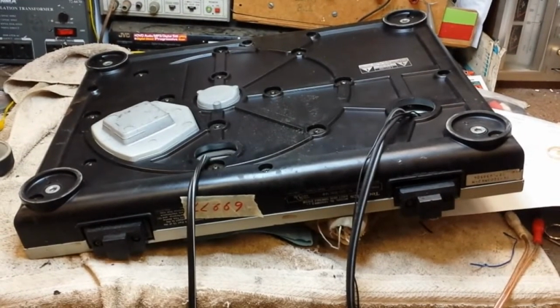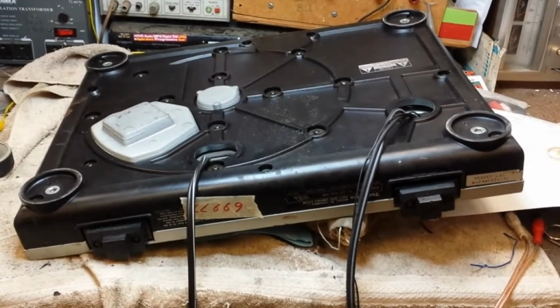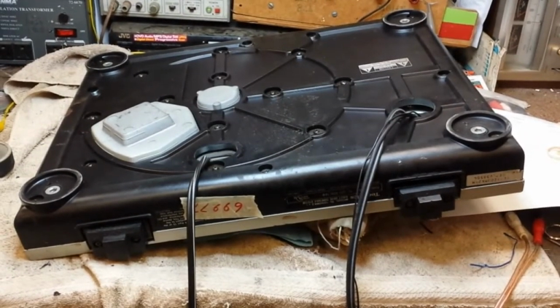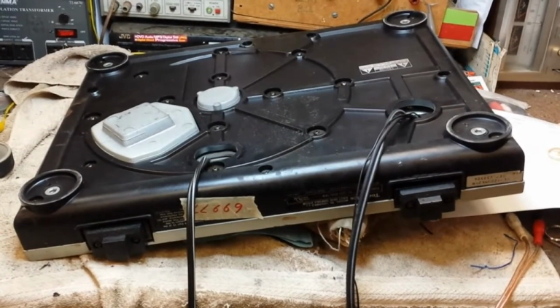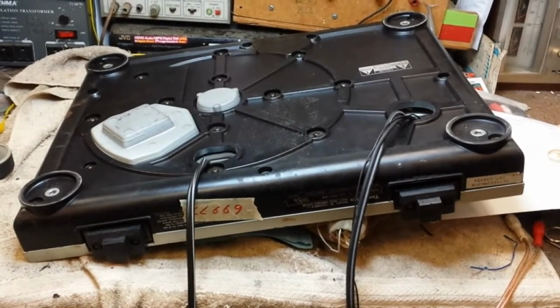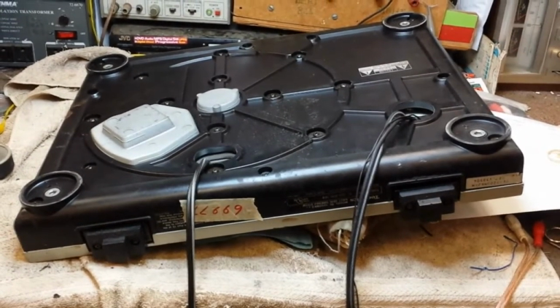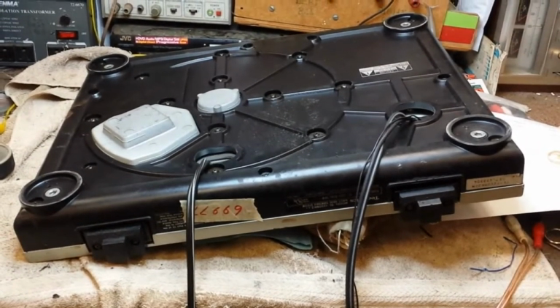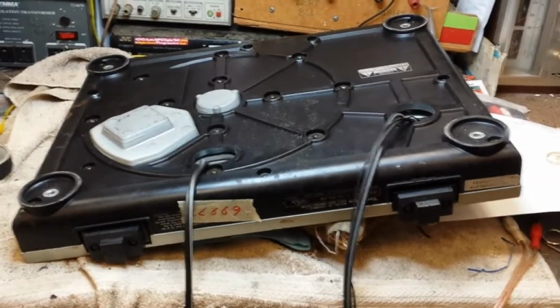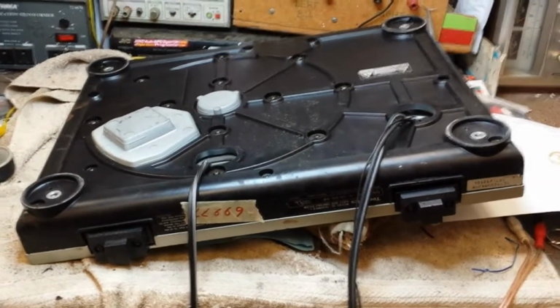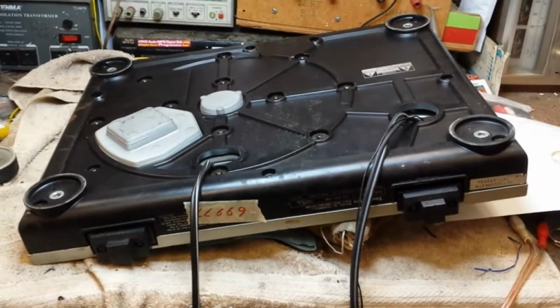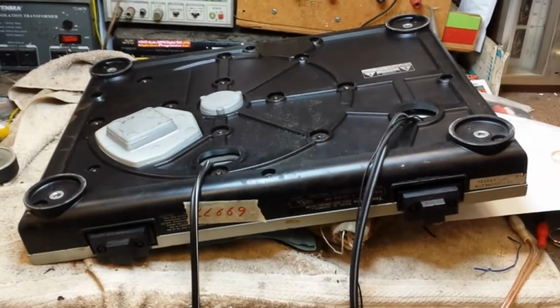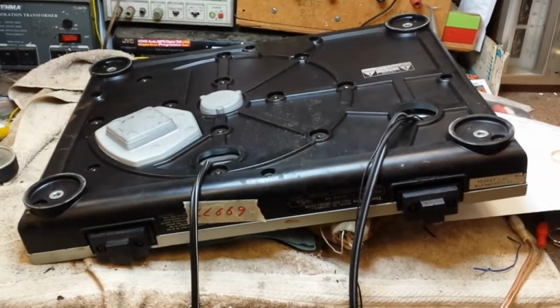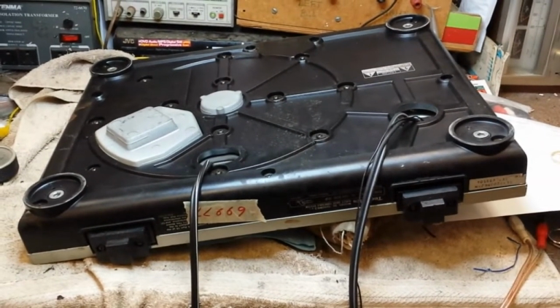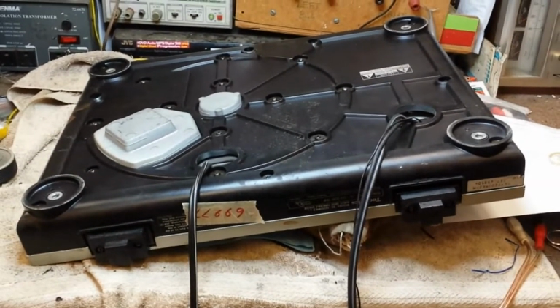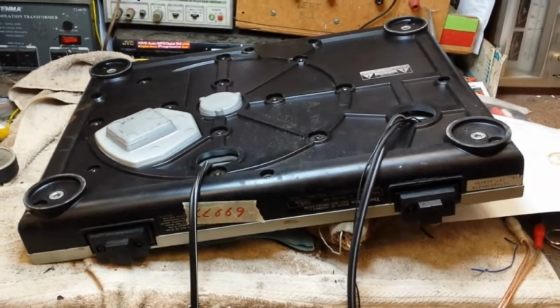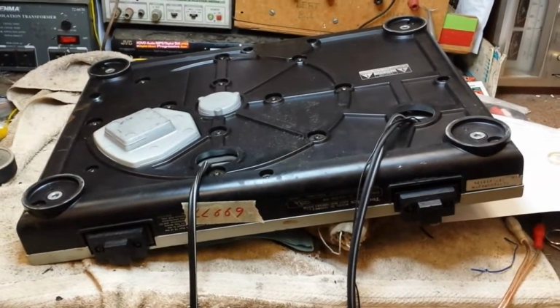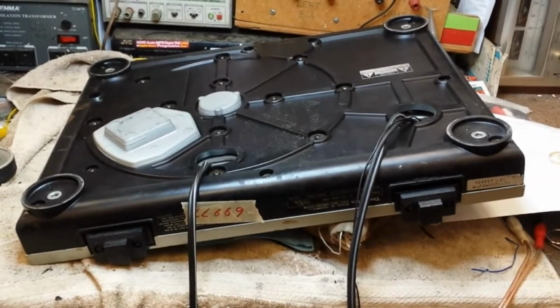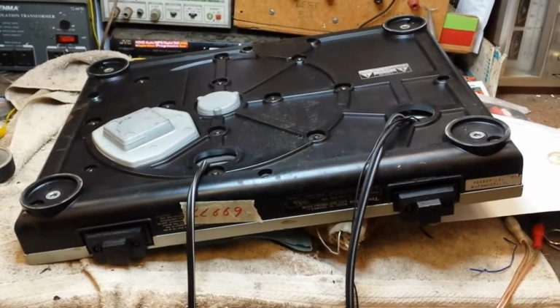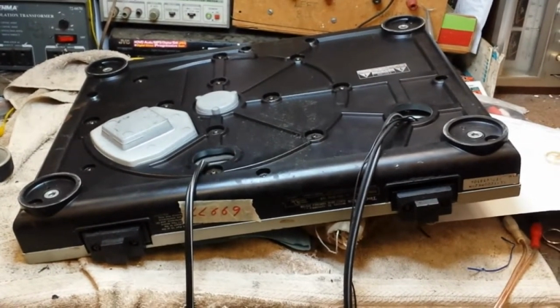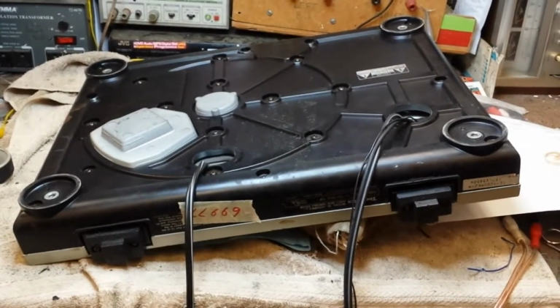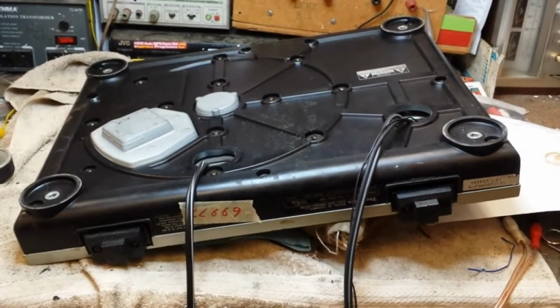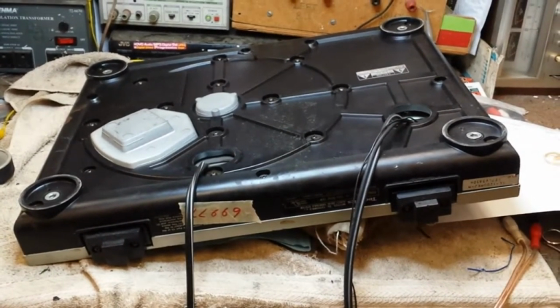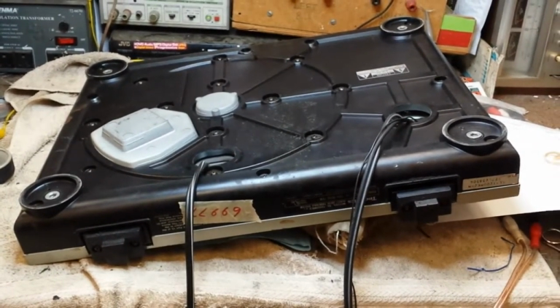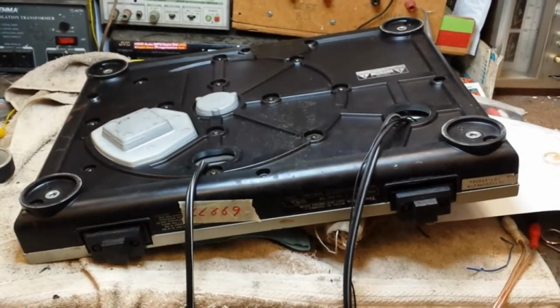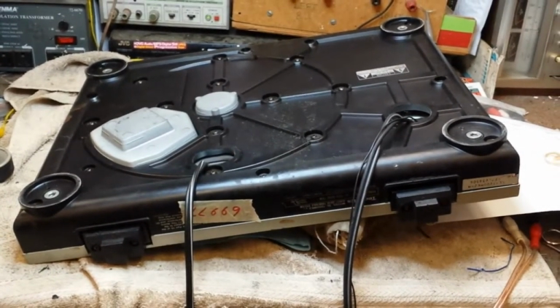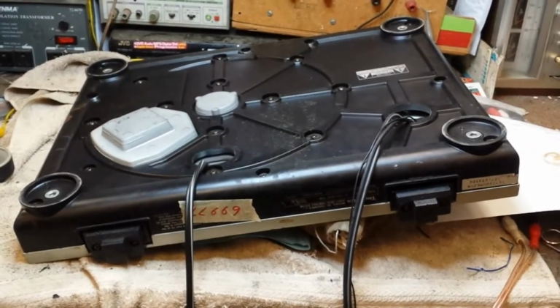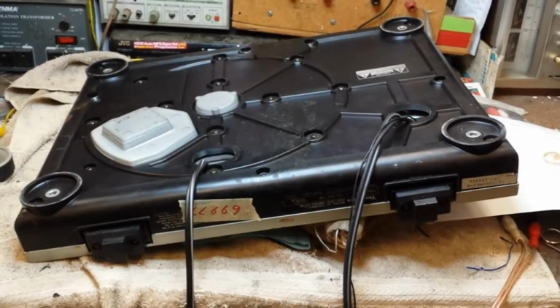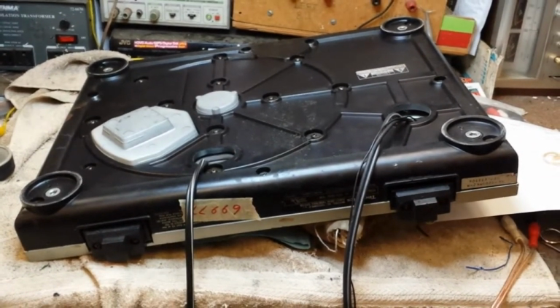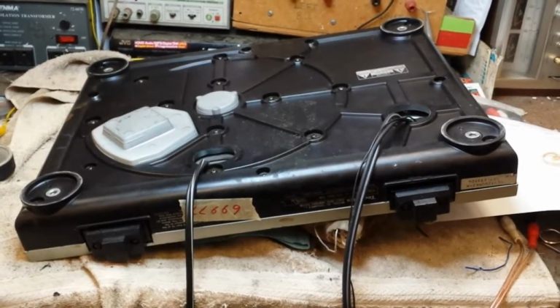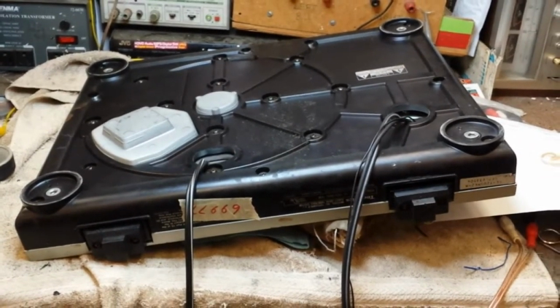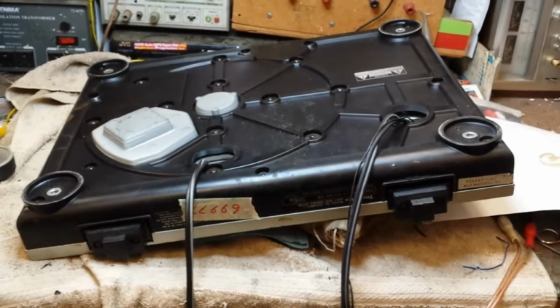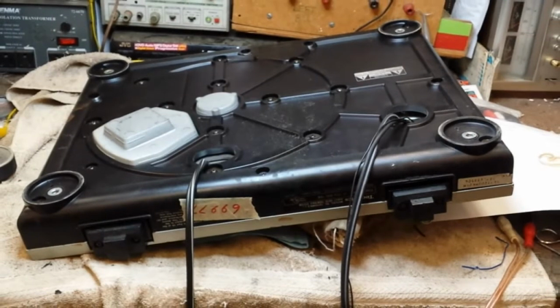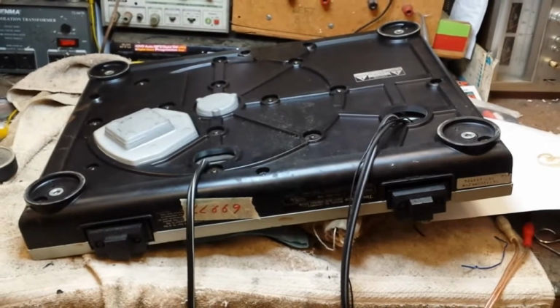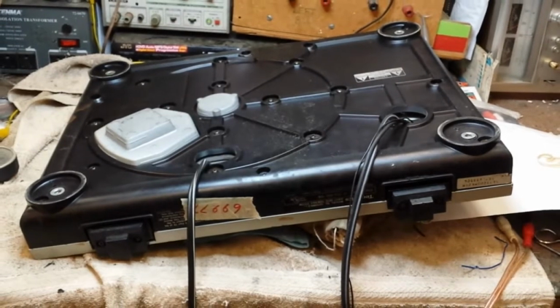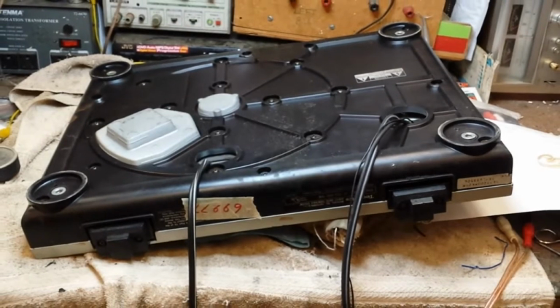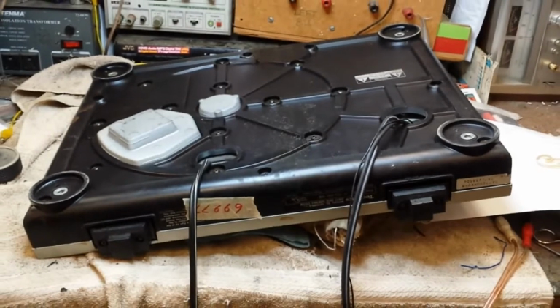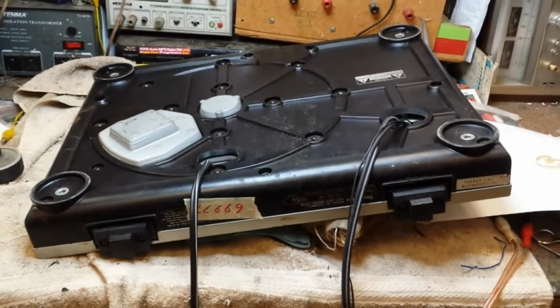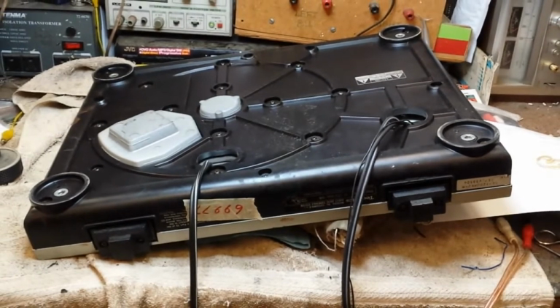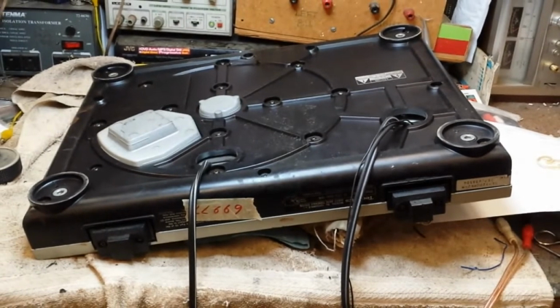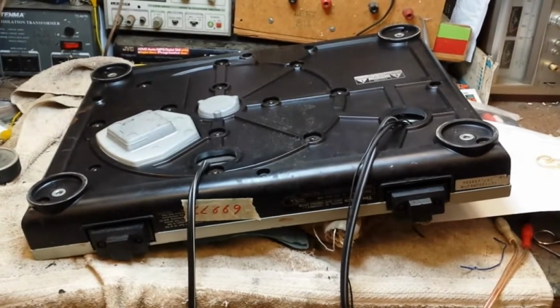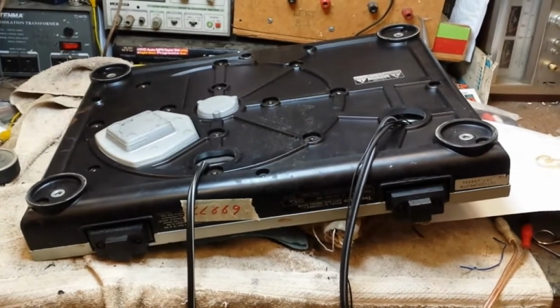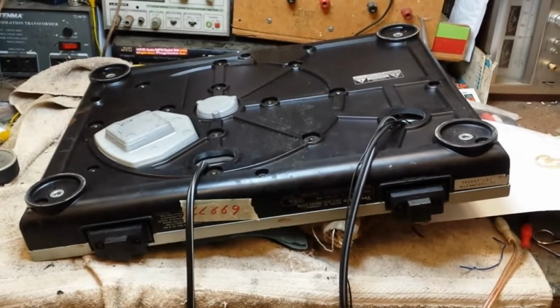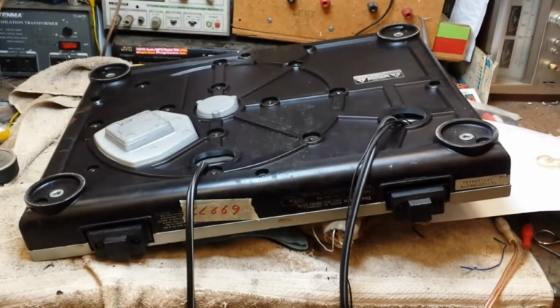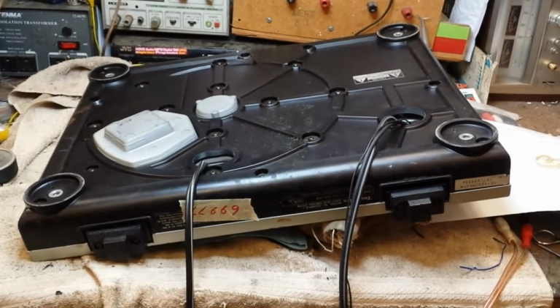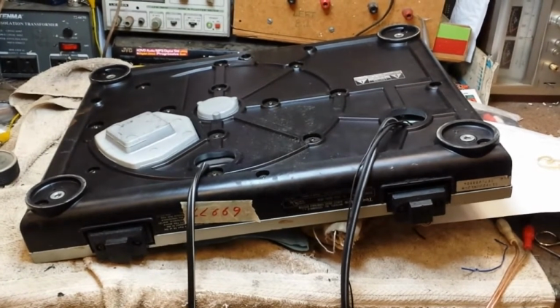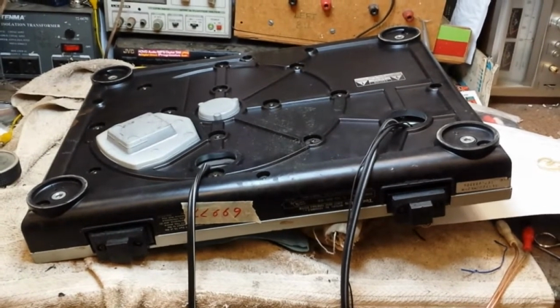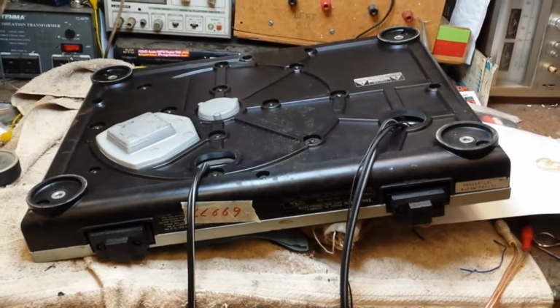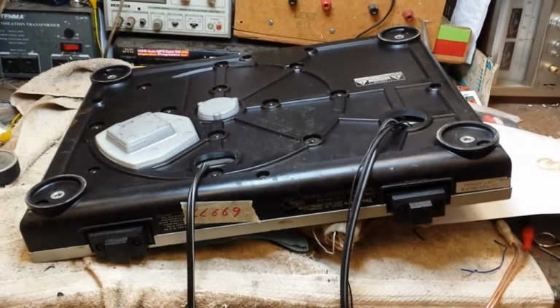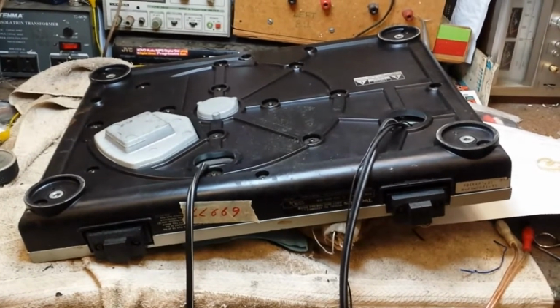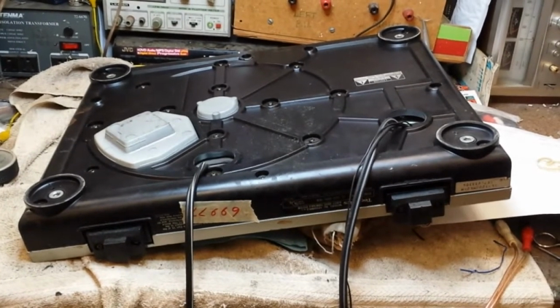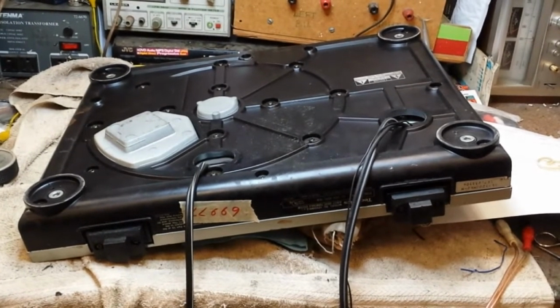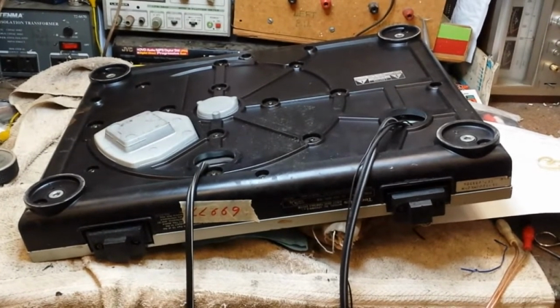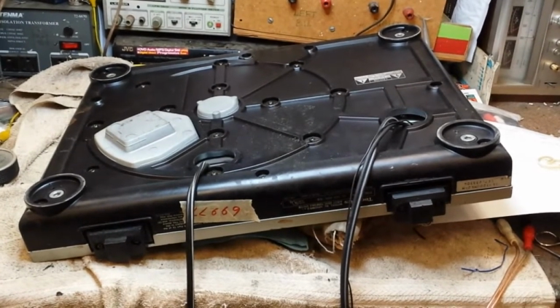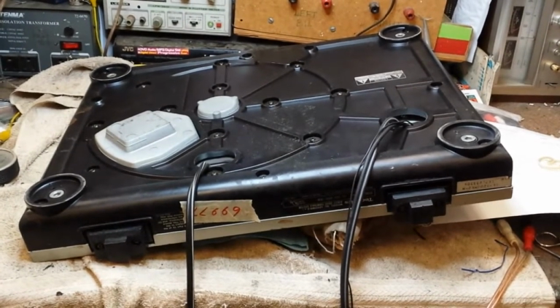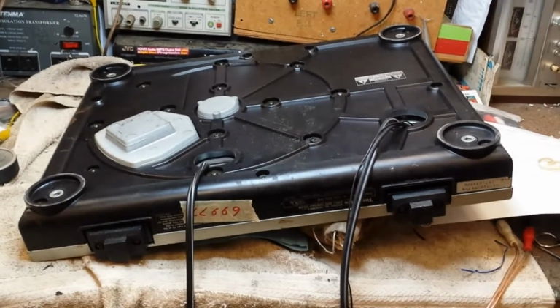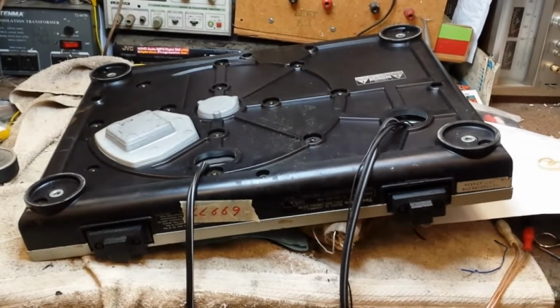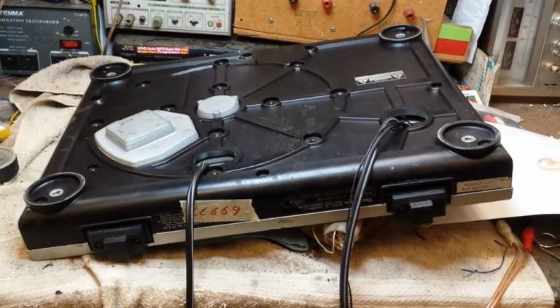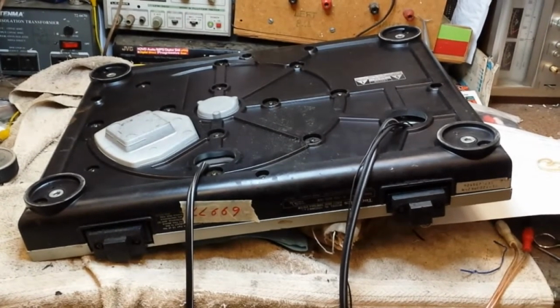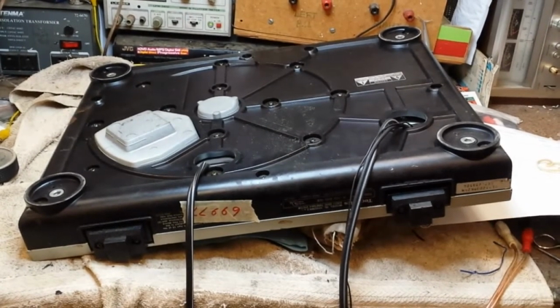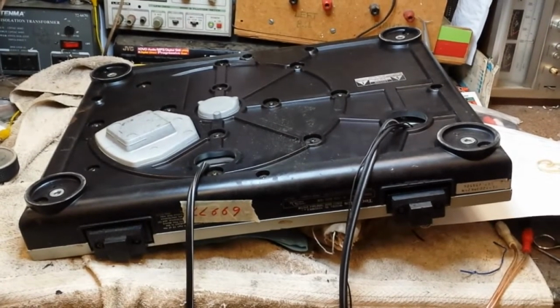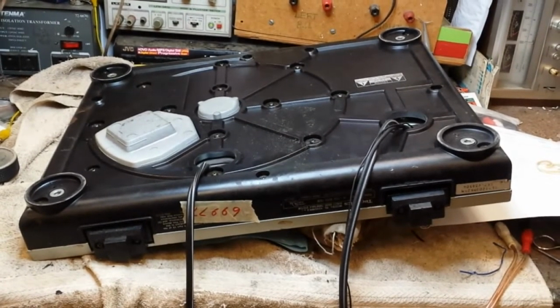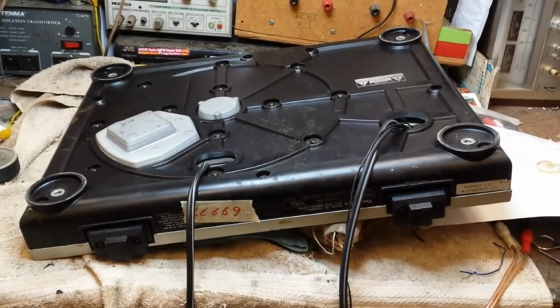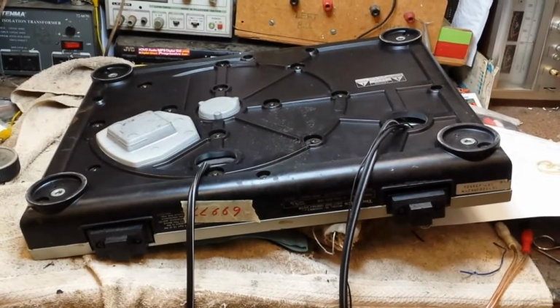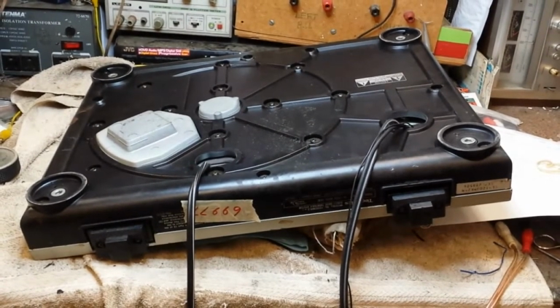Hey YouTube, it's Jordan again with a helpful video on how to replace the audio cable on your SL1200 turntable.